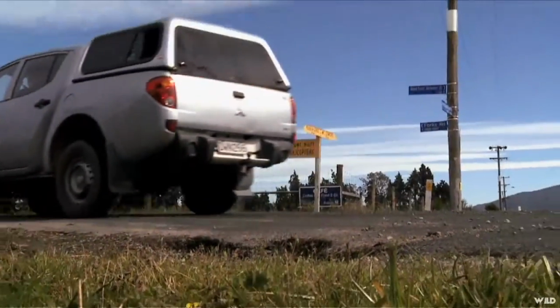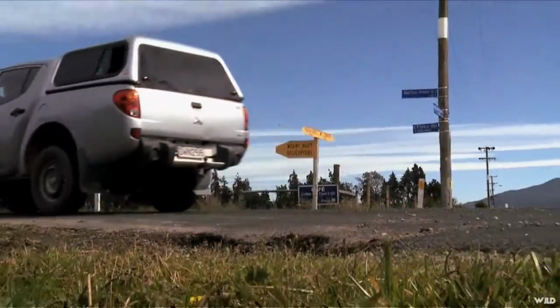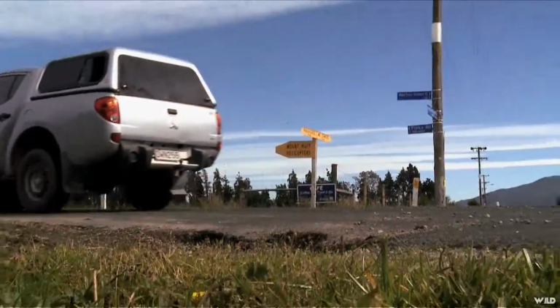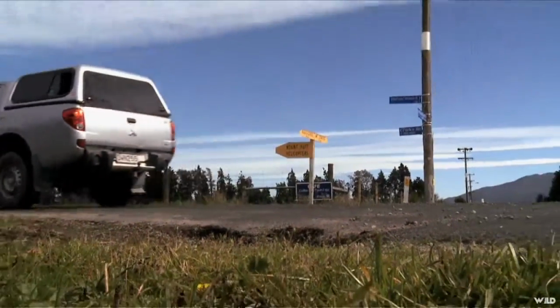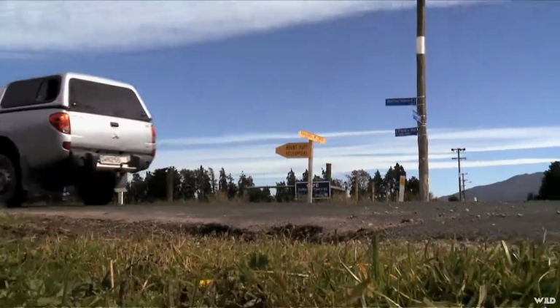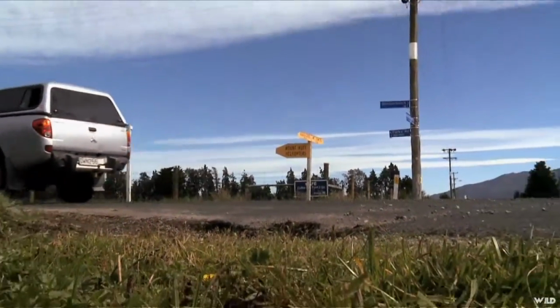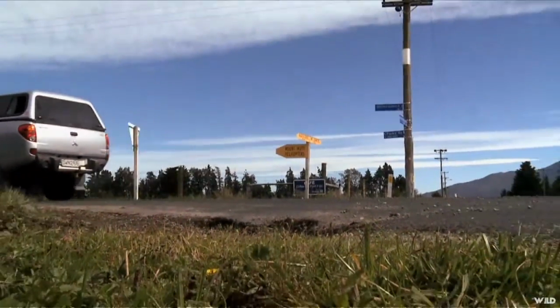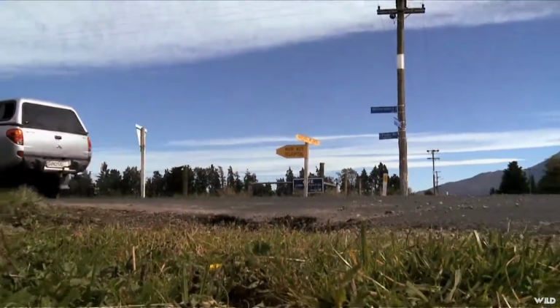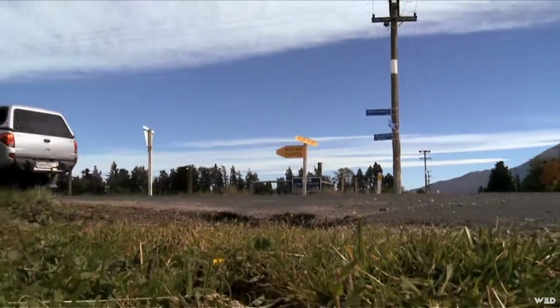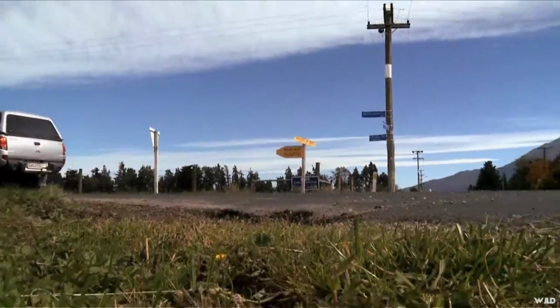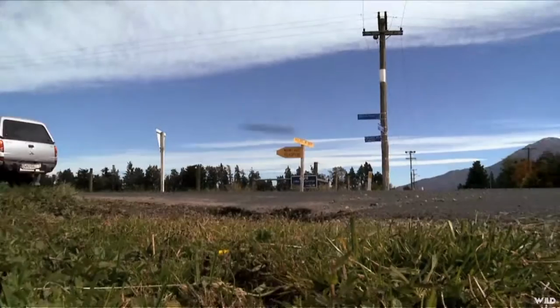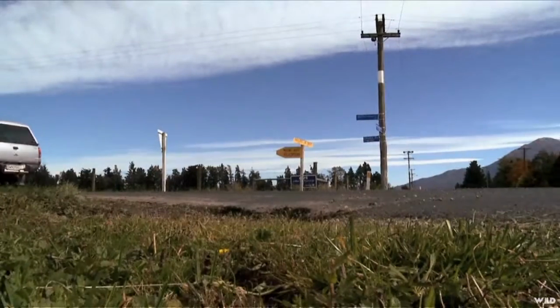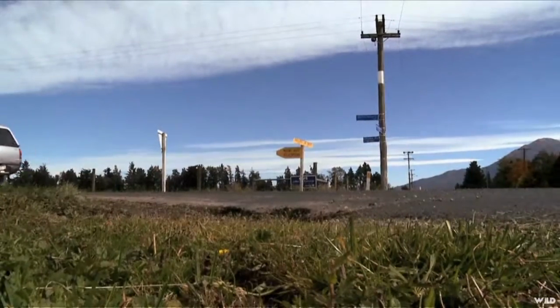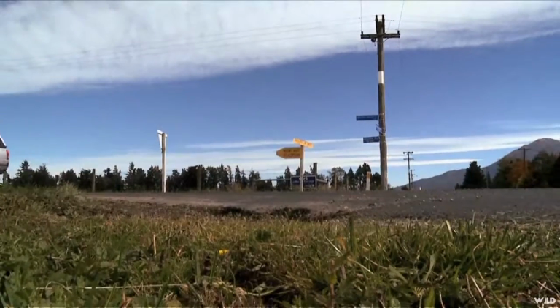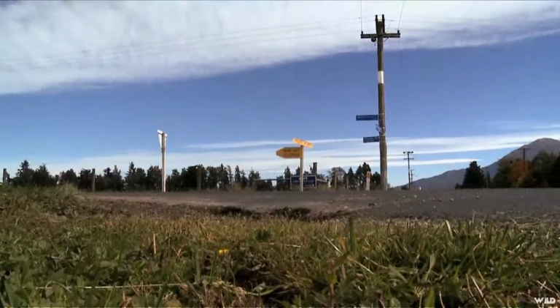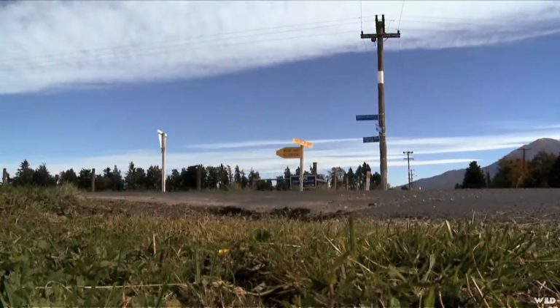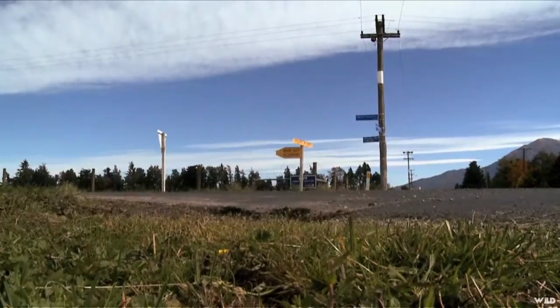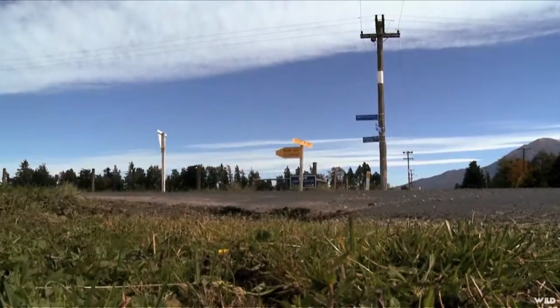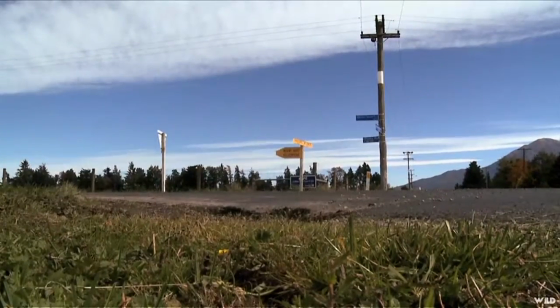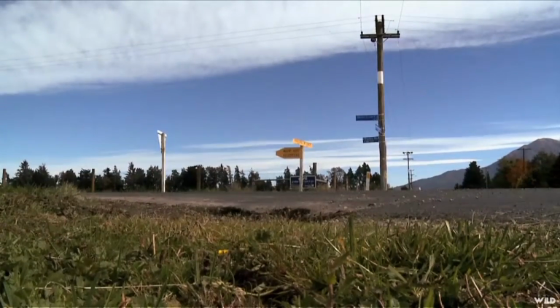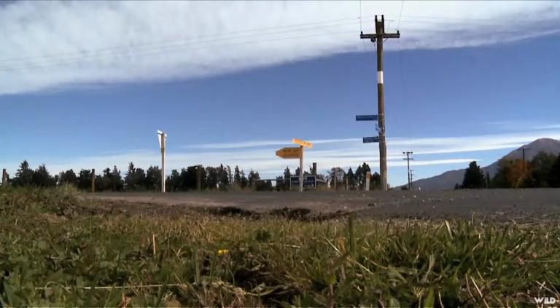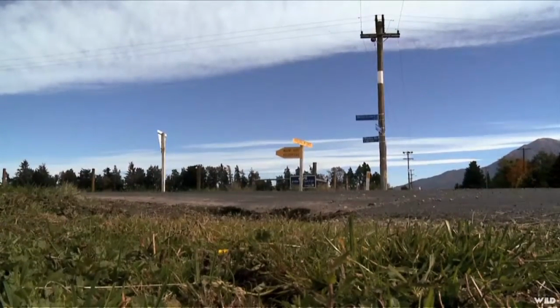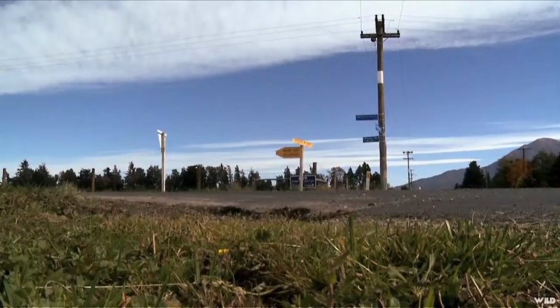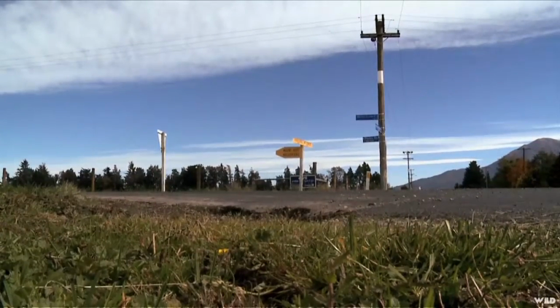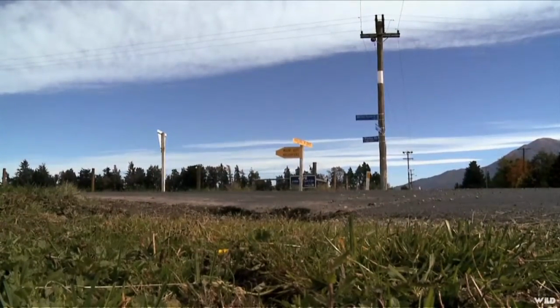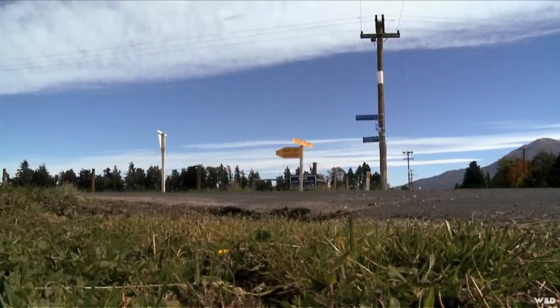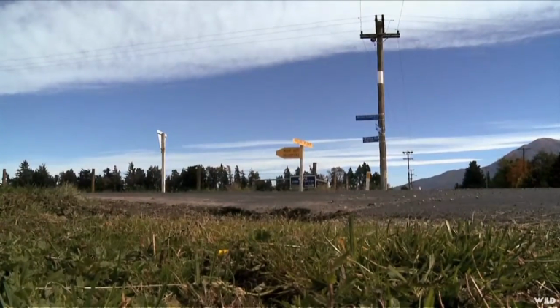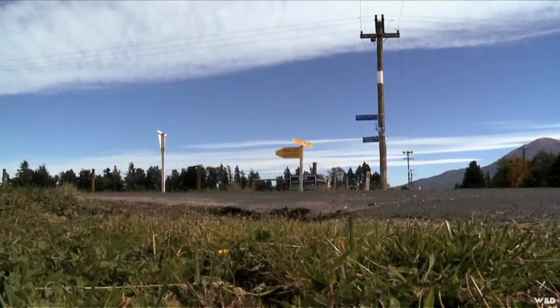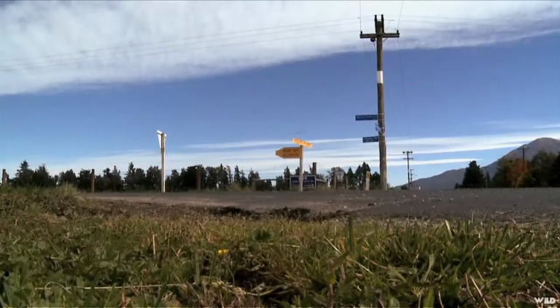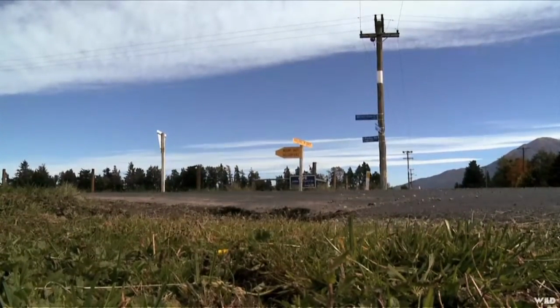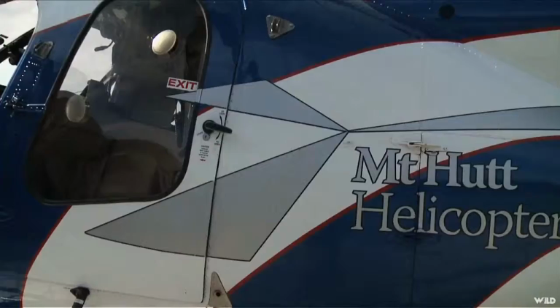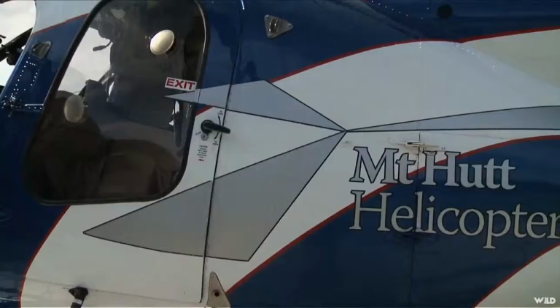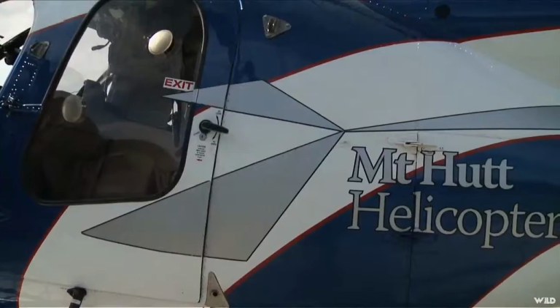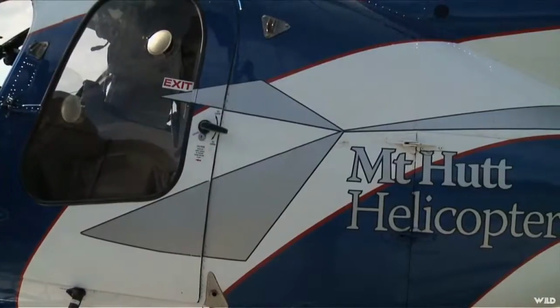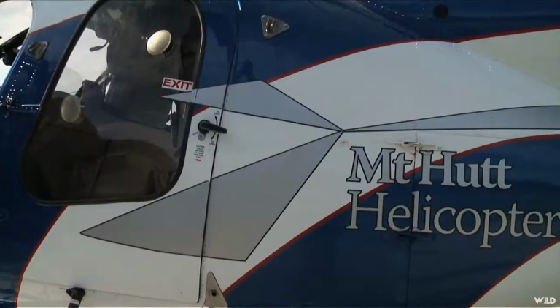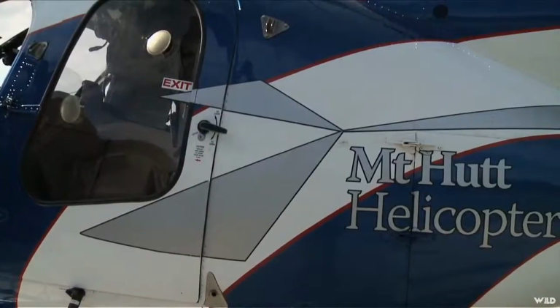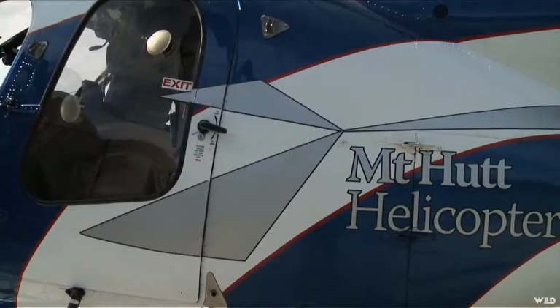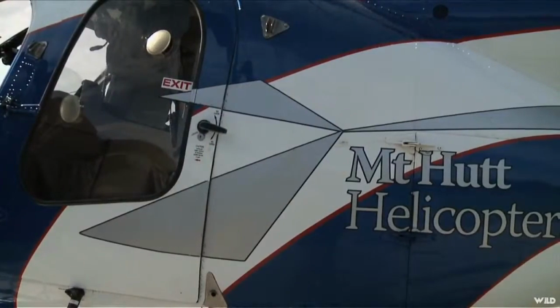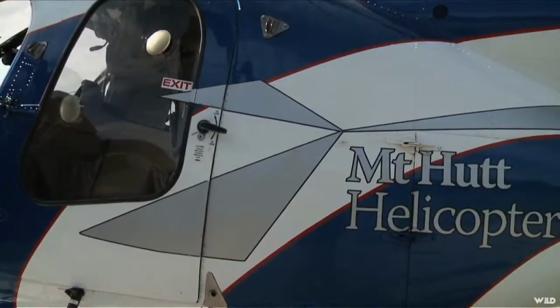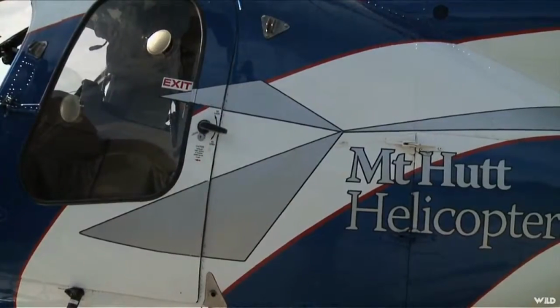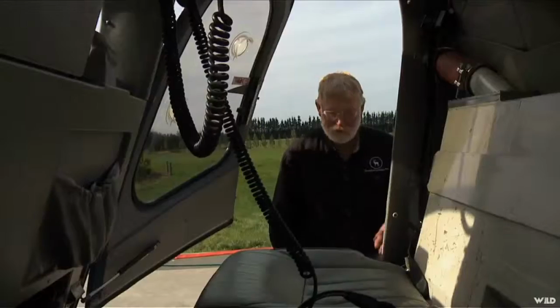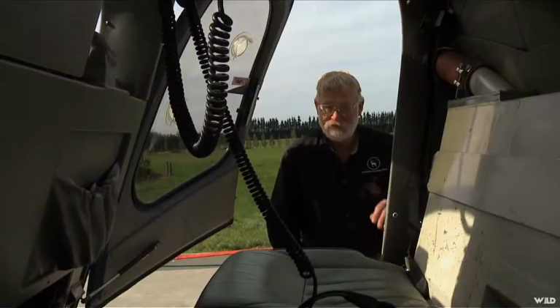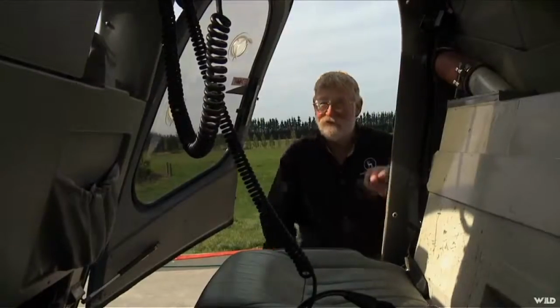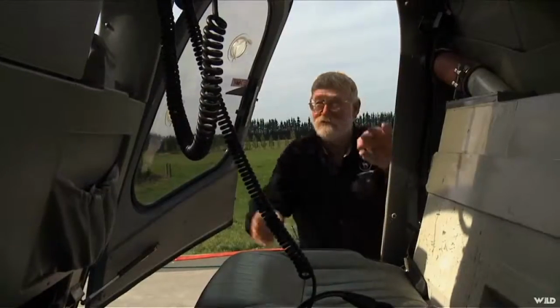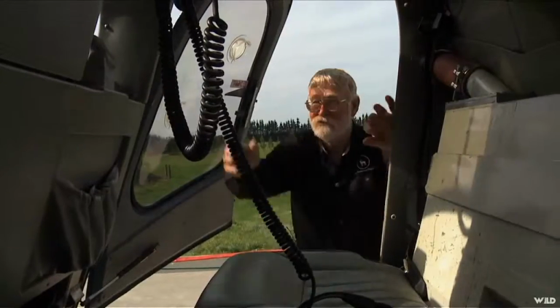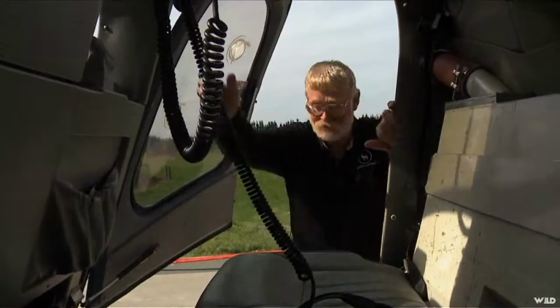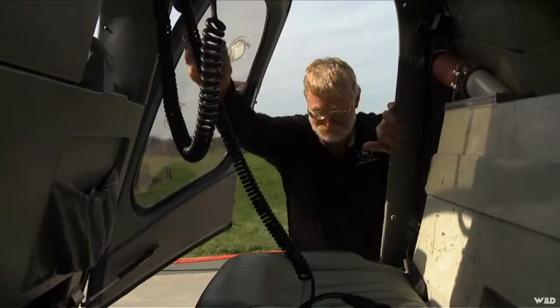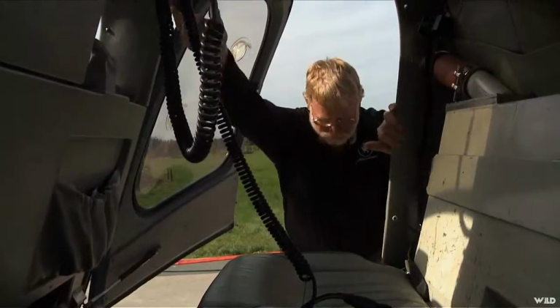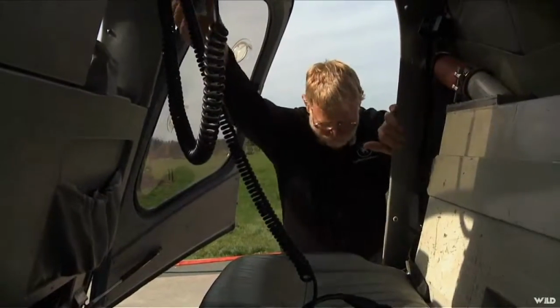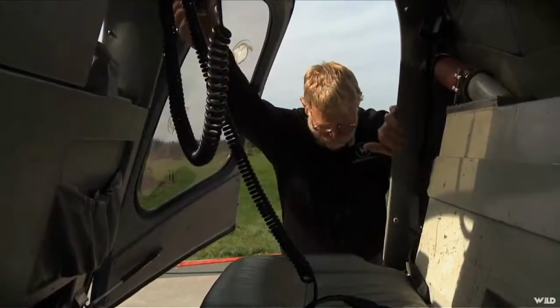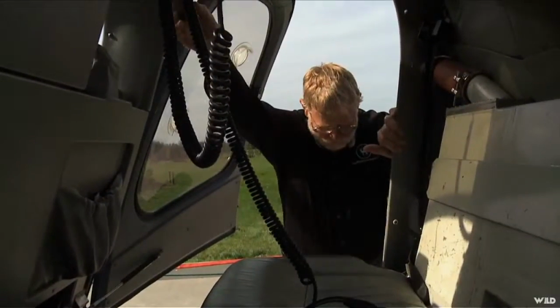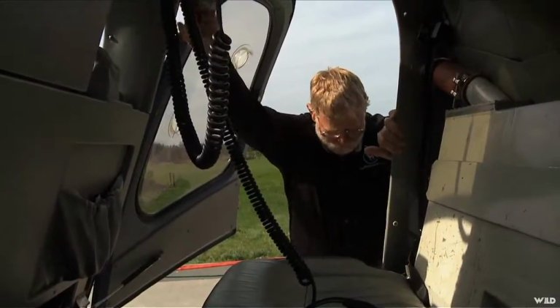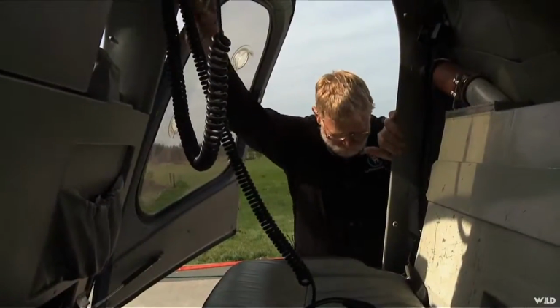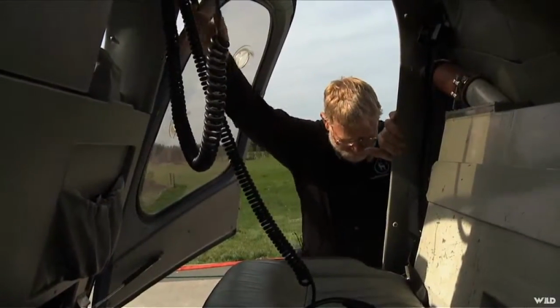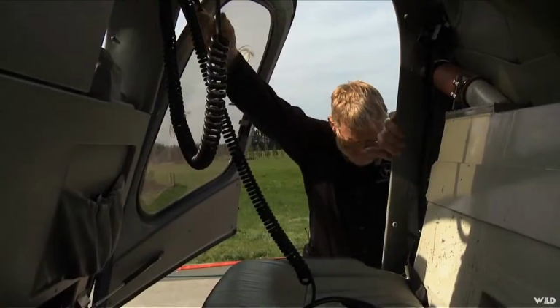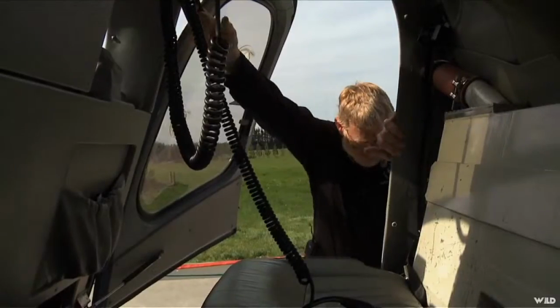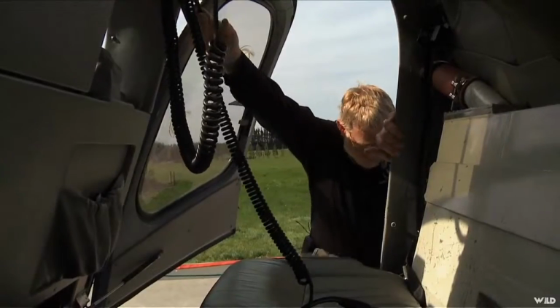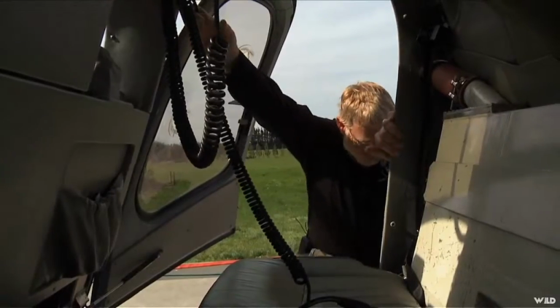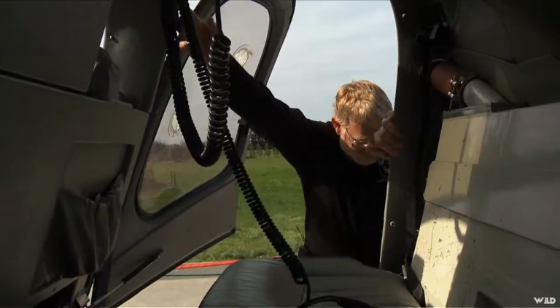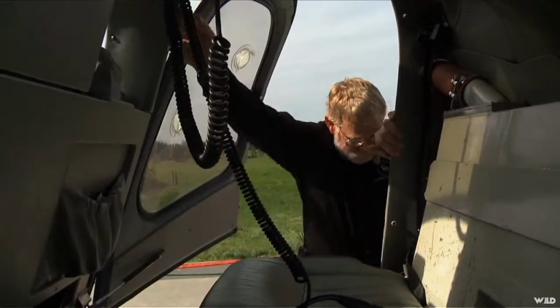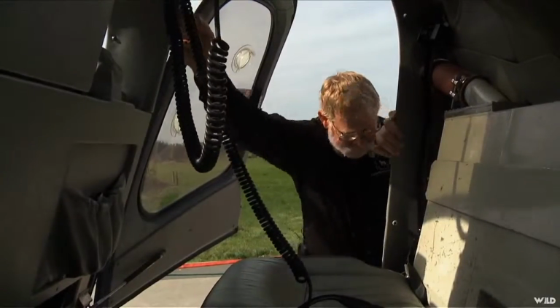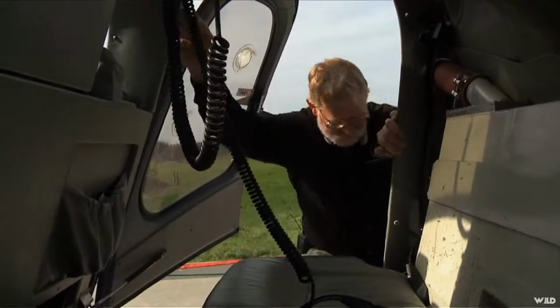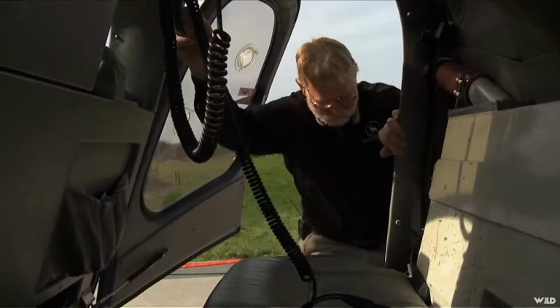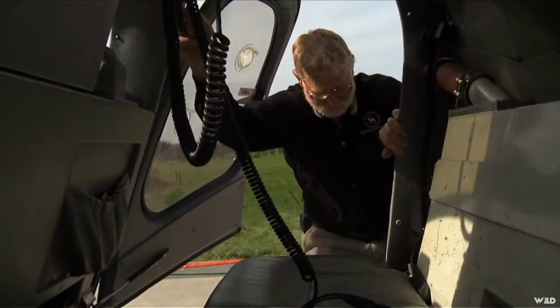To set it up, we went to Mount Nut Helicopters and visited with their pilot, looked at the machine, and learned about what you do — how to get in and how to get out.